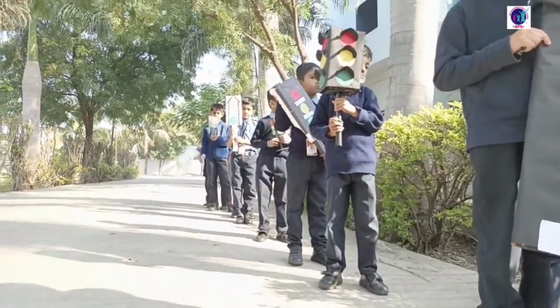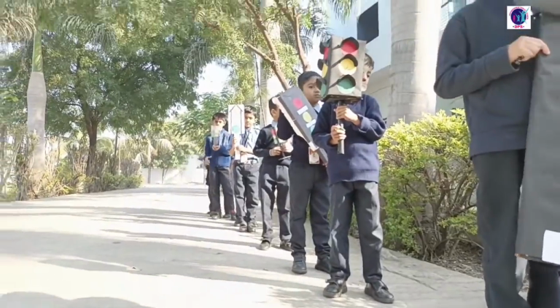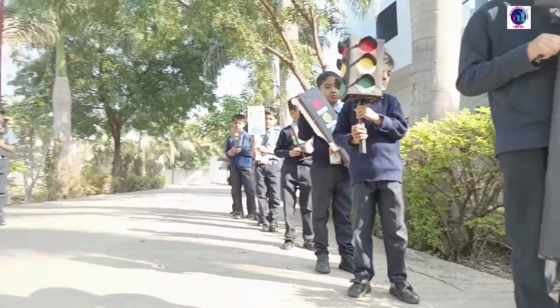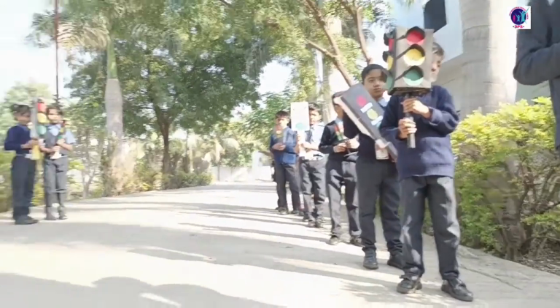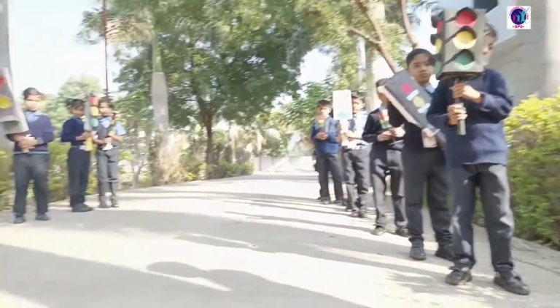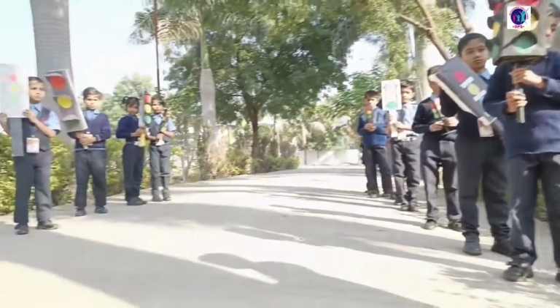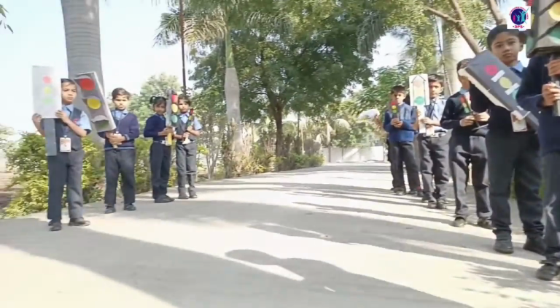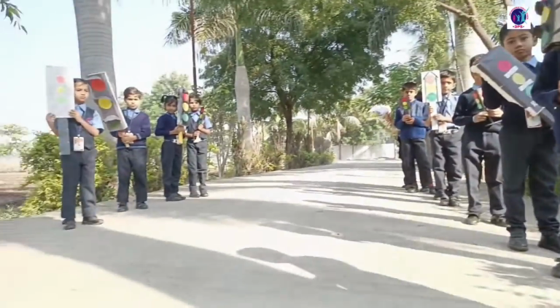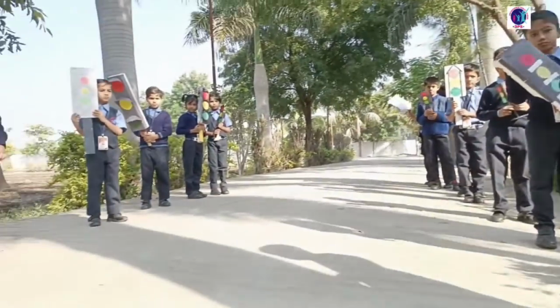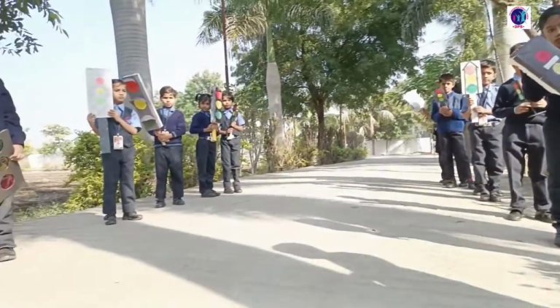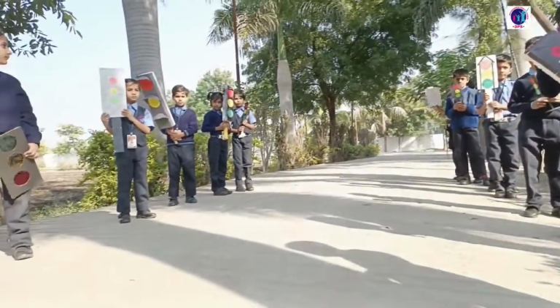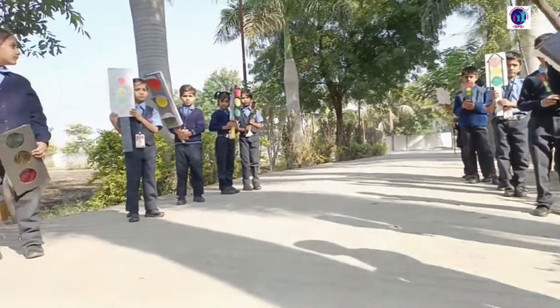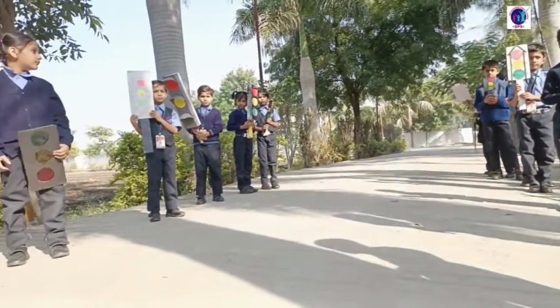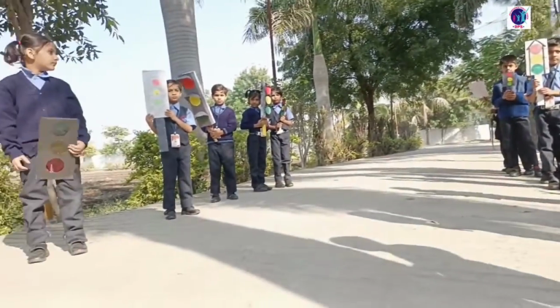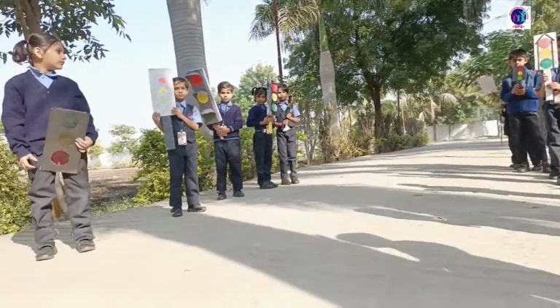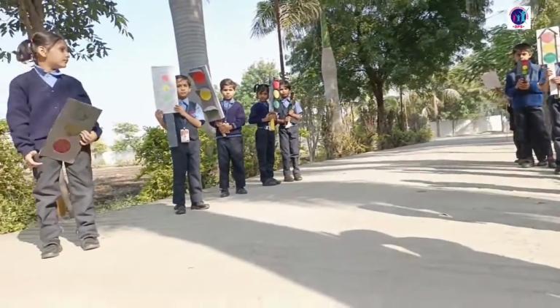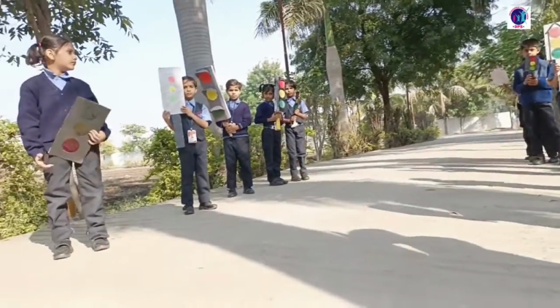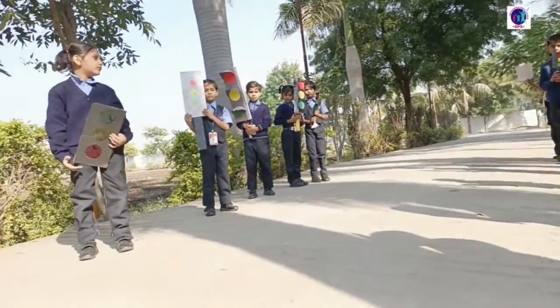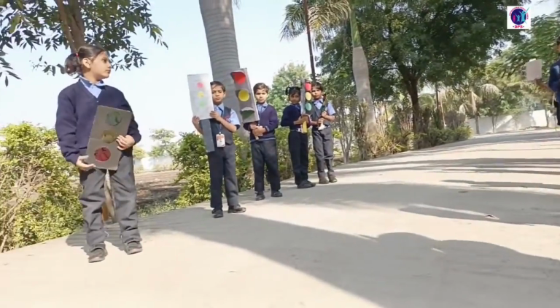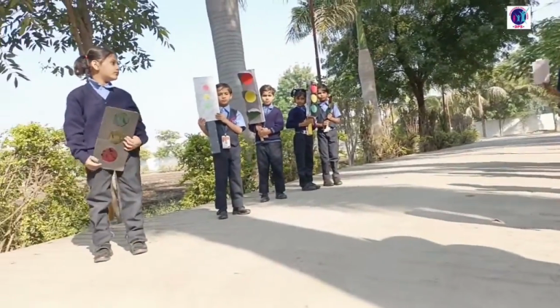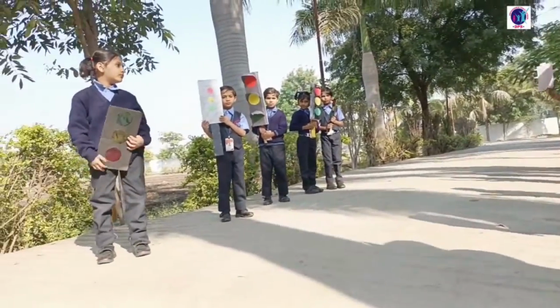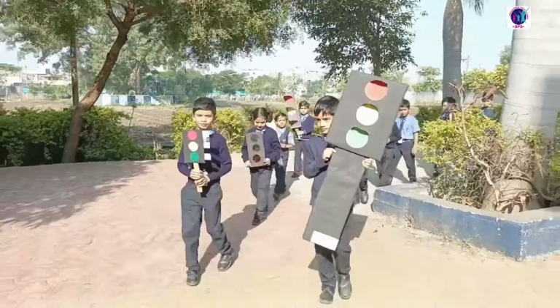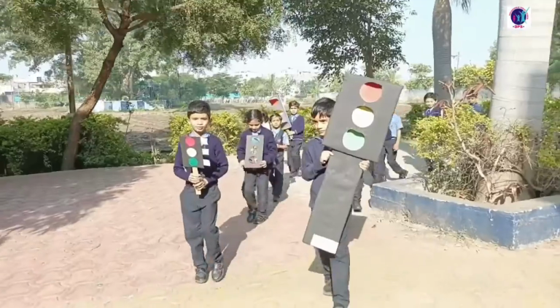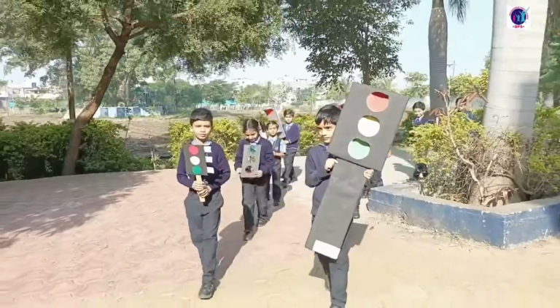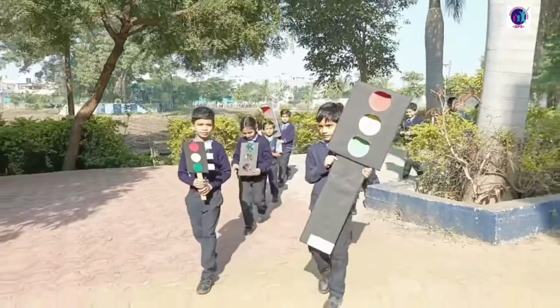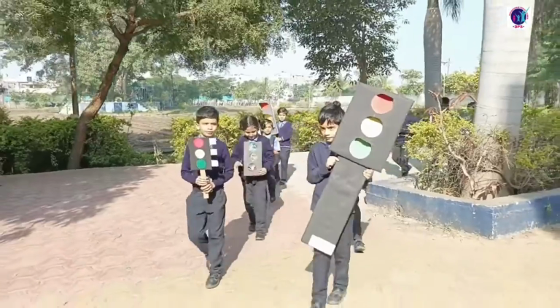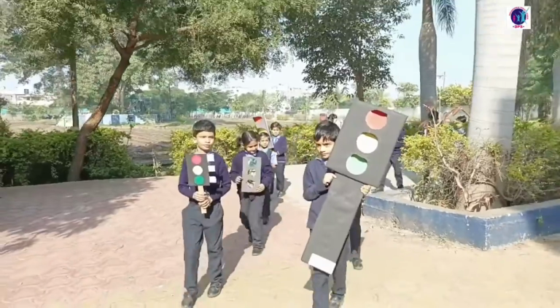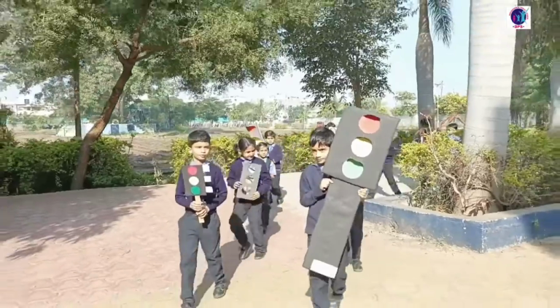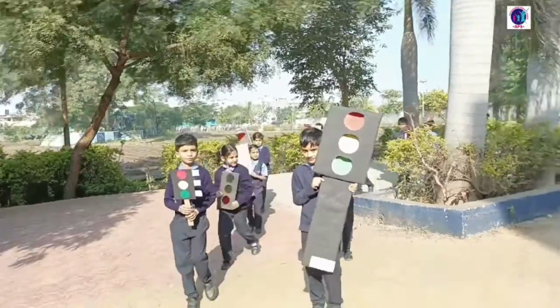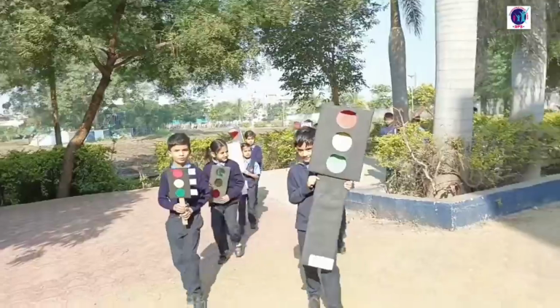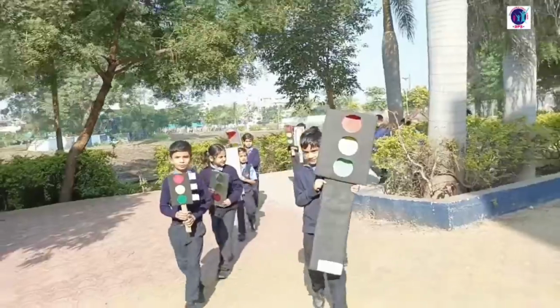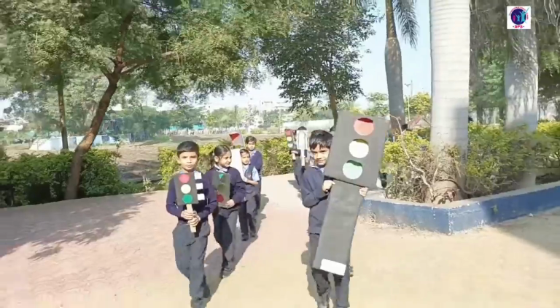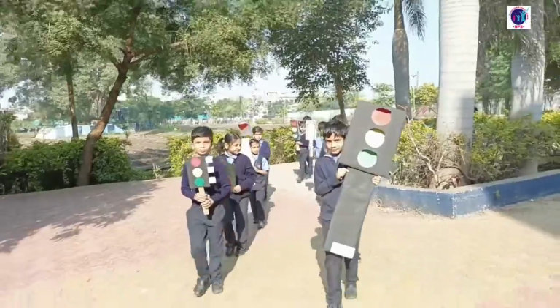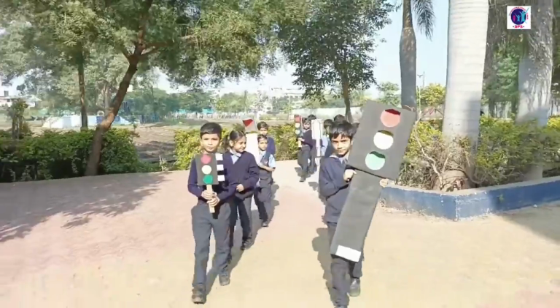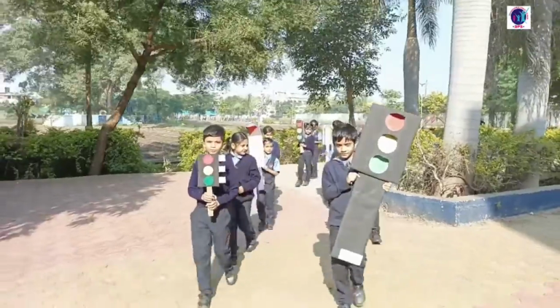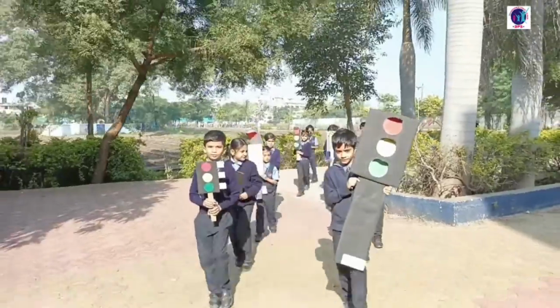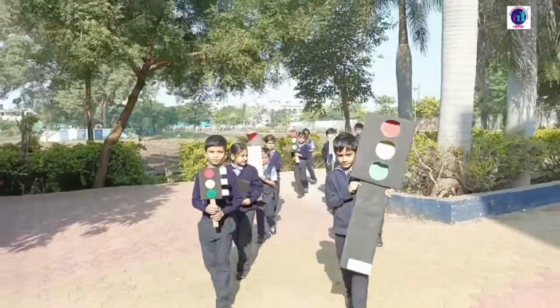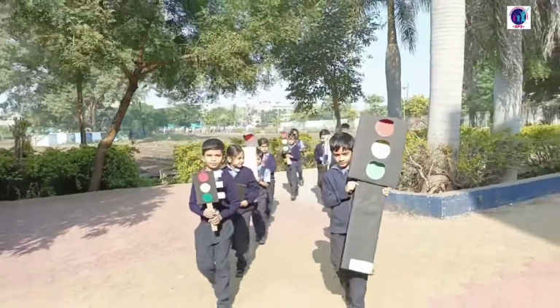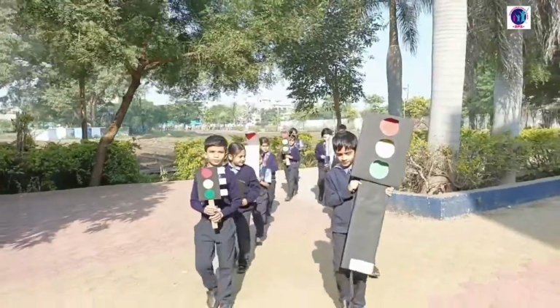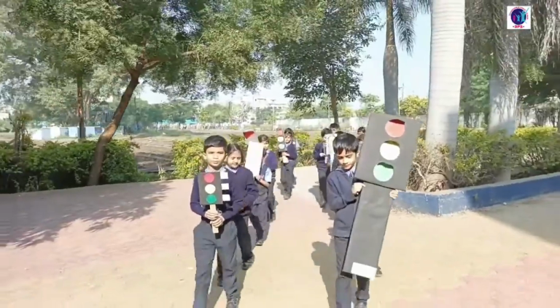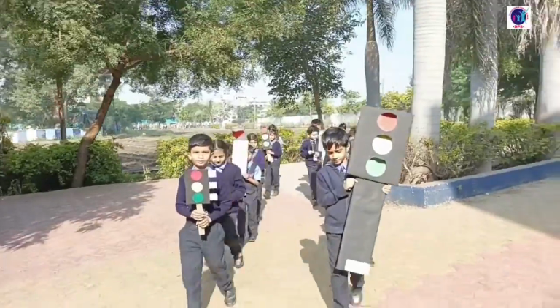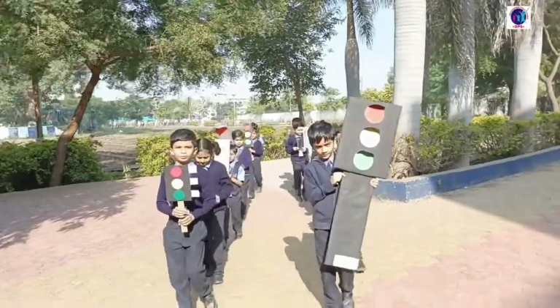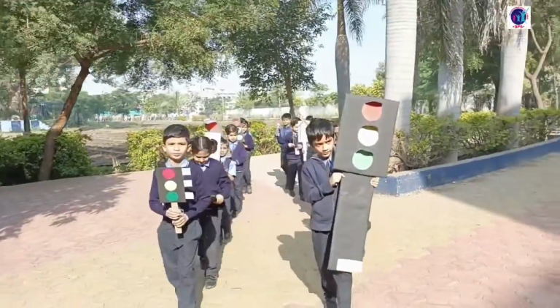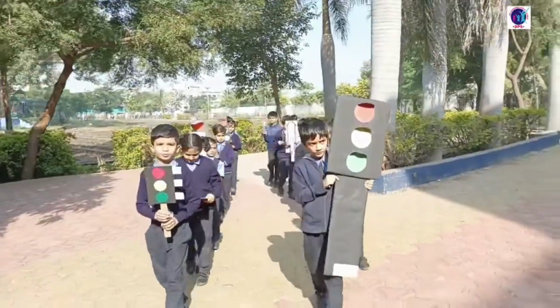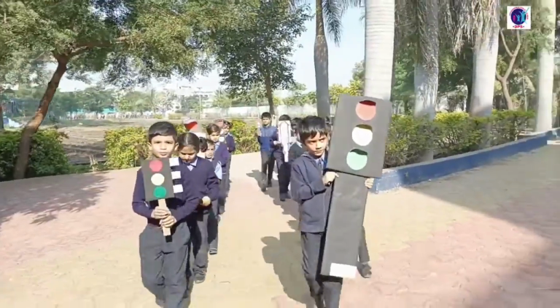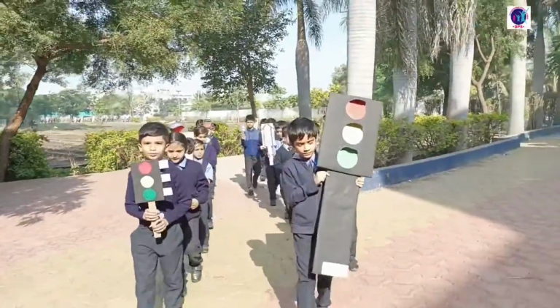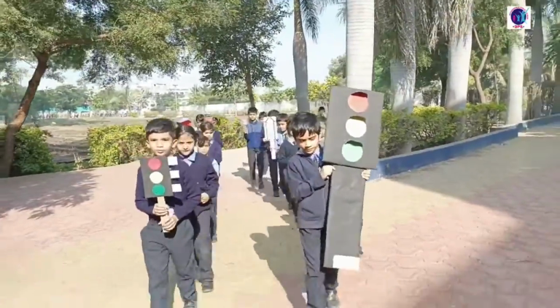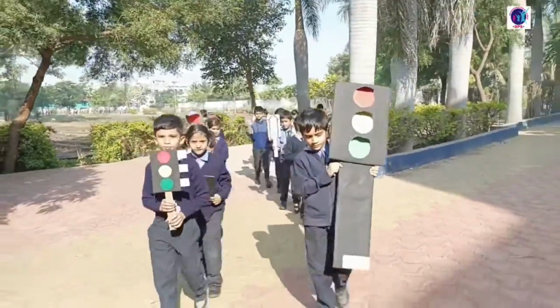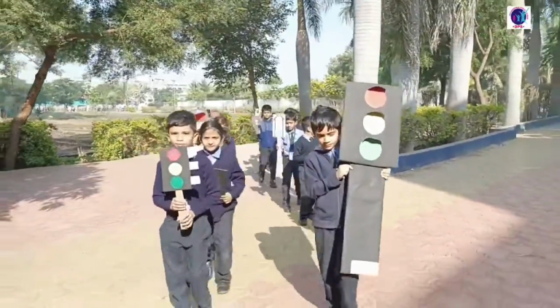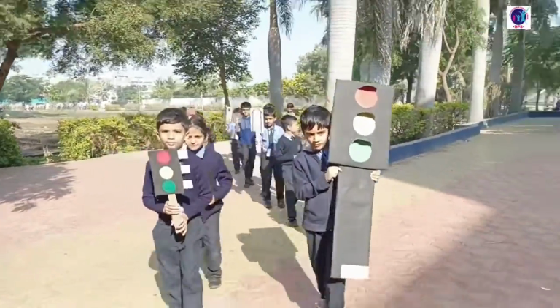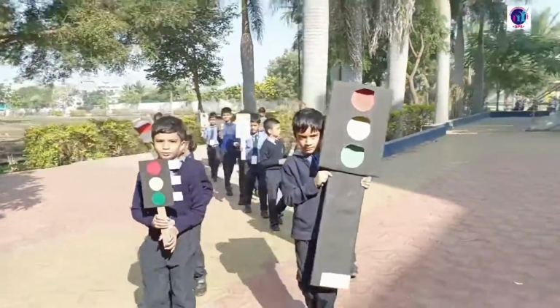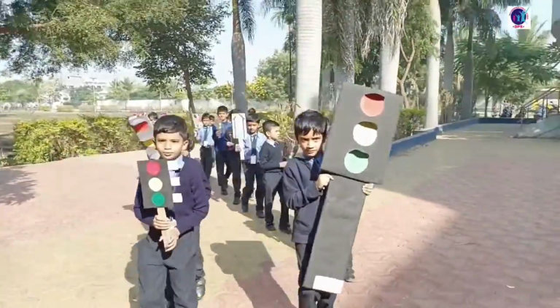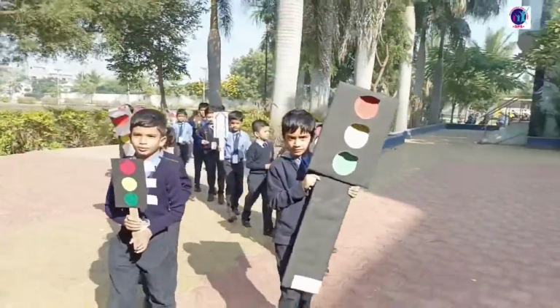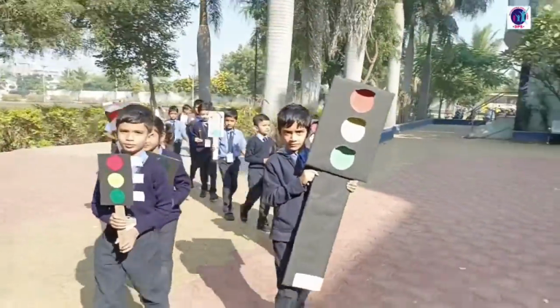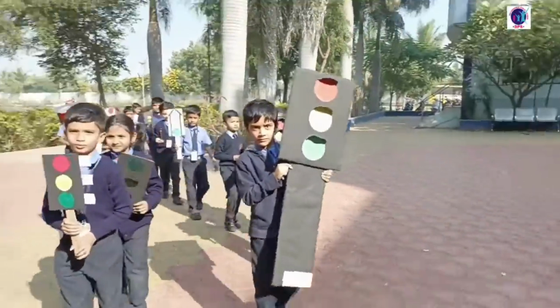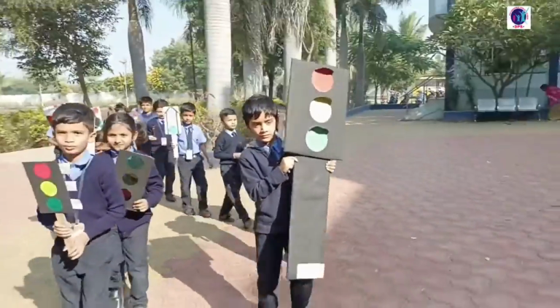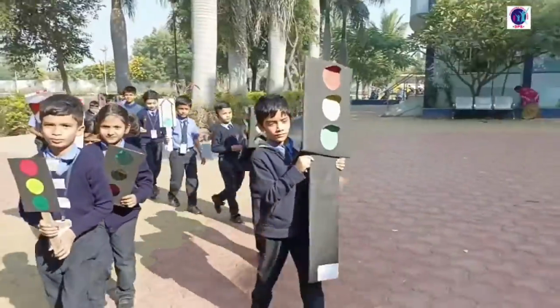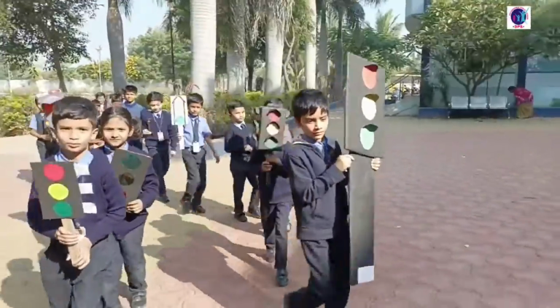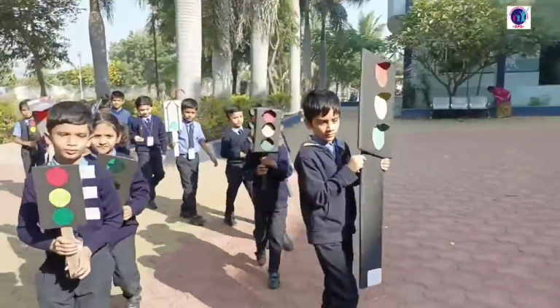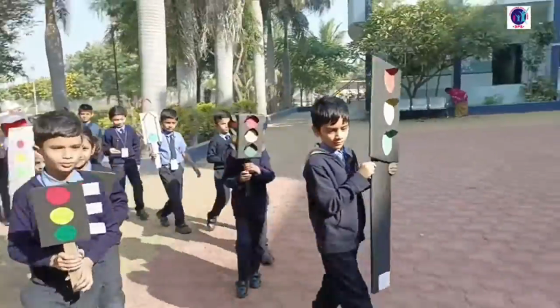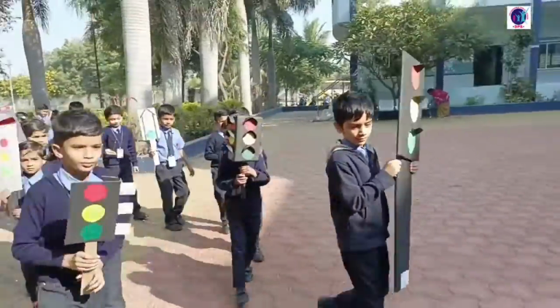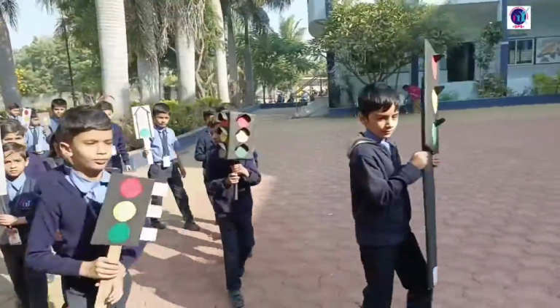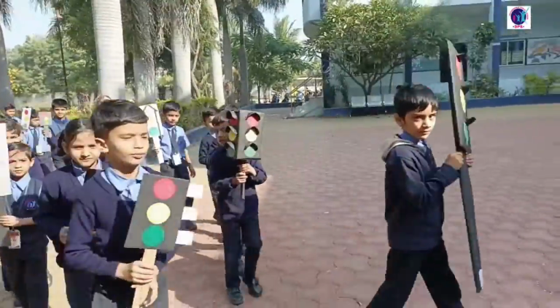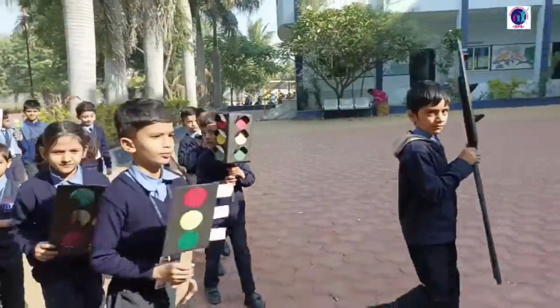Green light, green light, what do you say? I say go, go right away. Go right away!